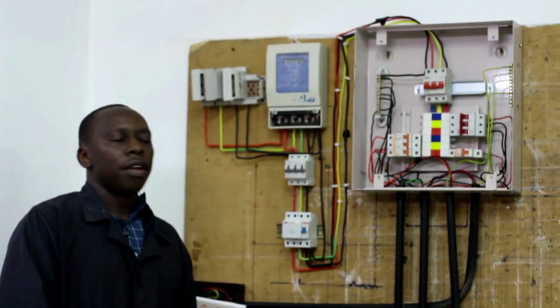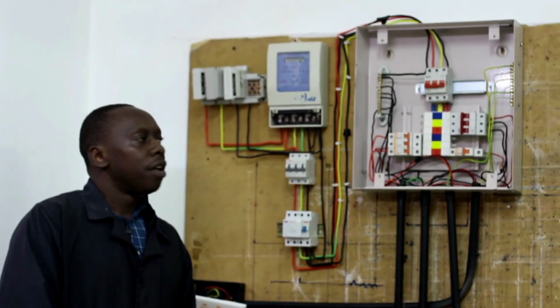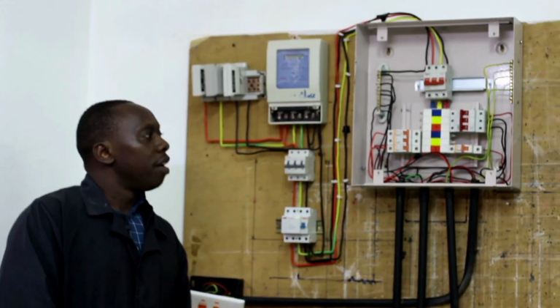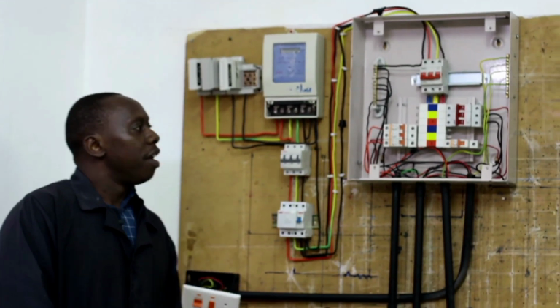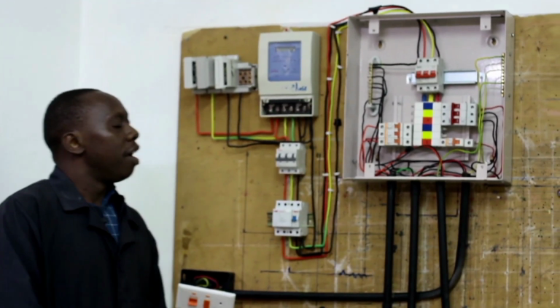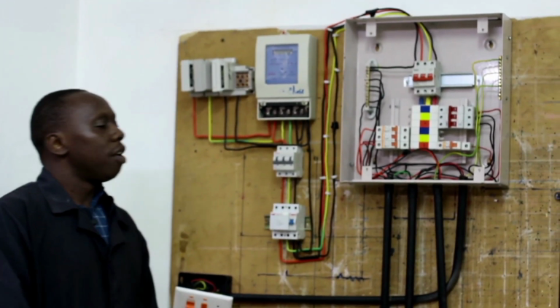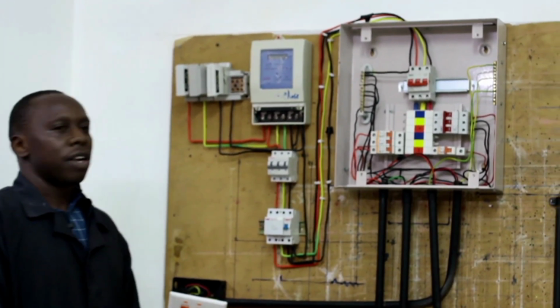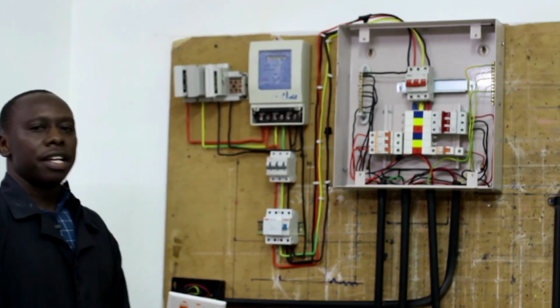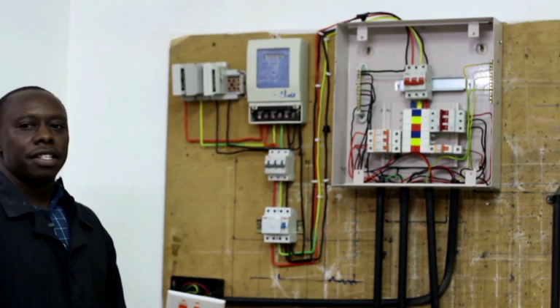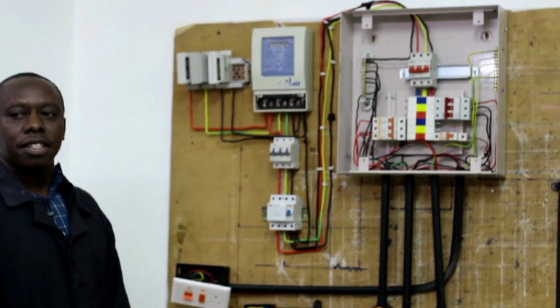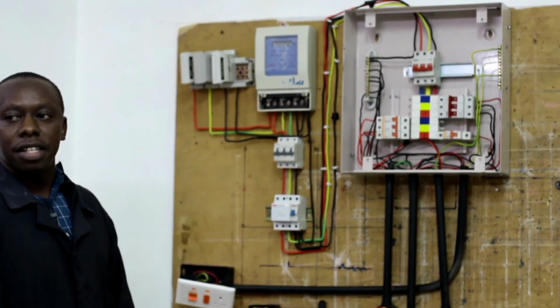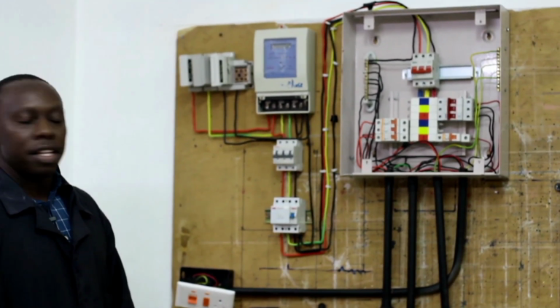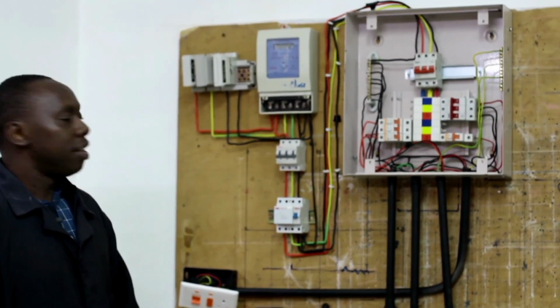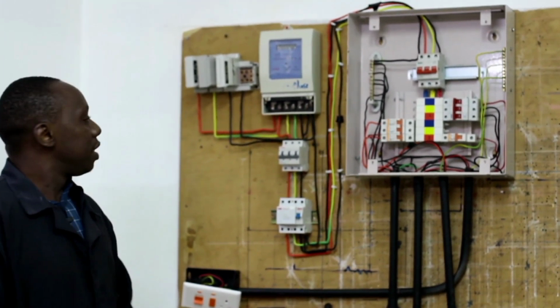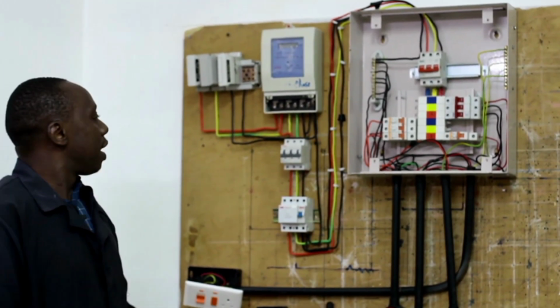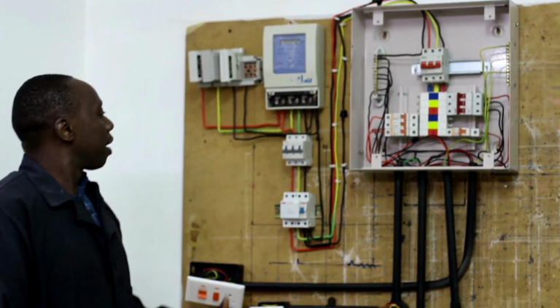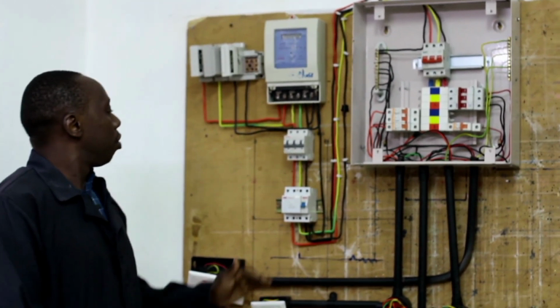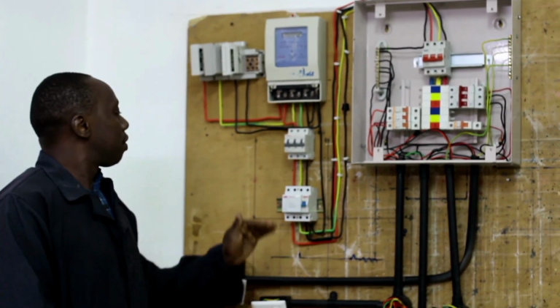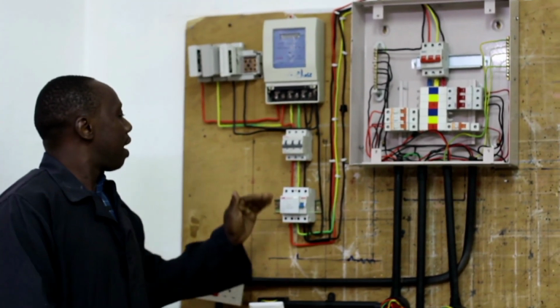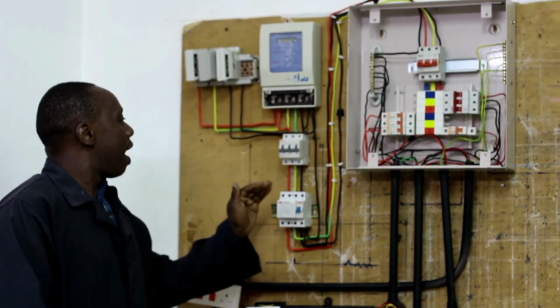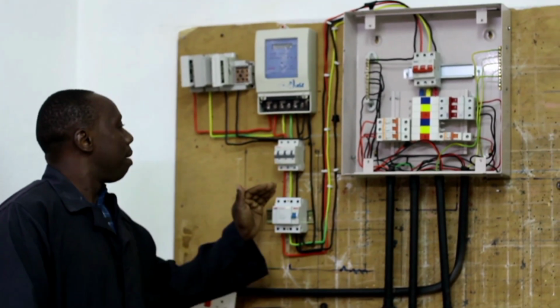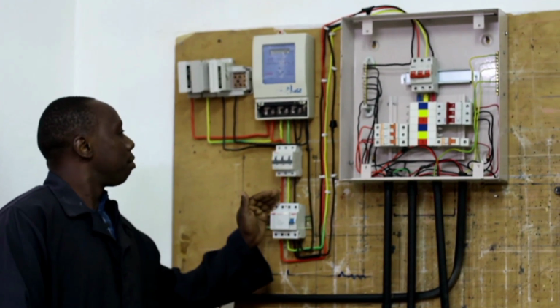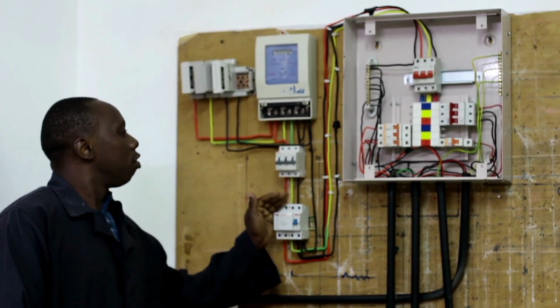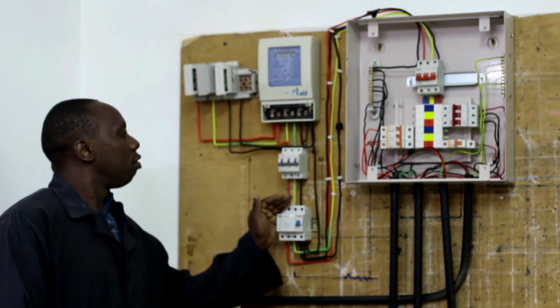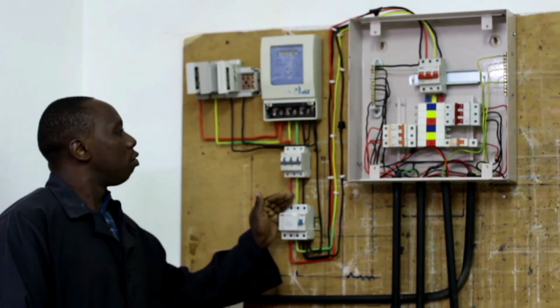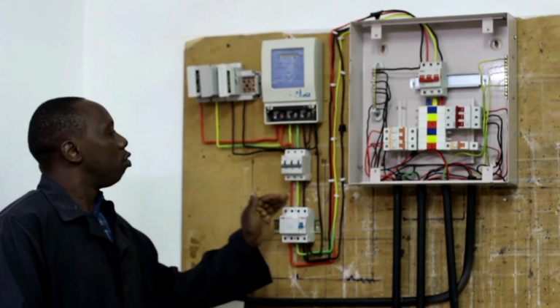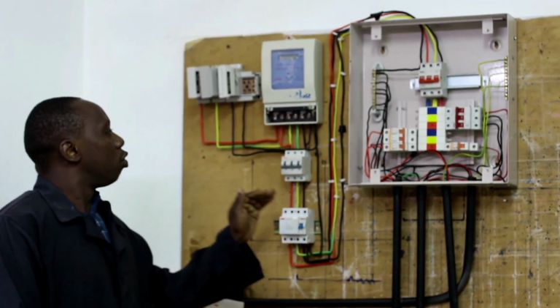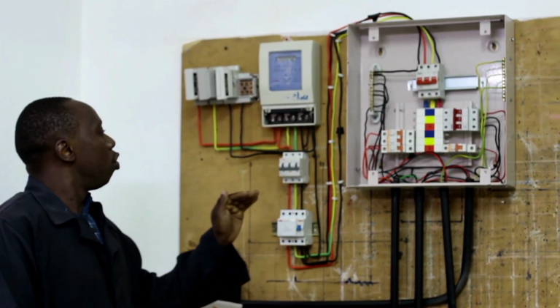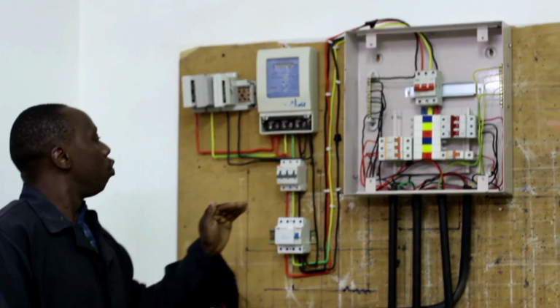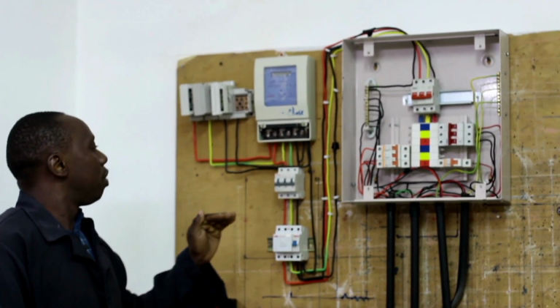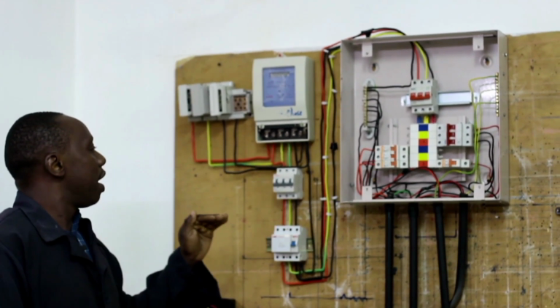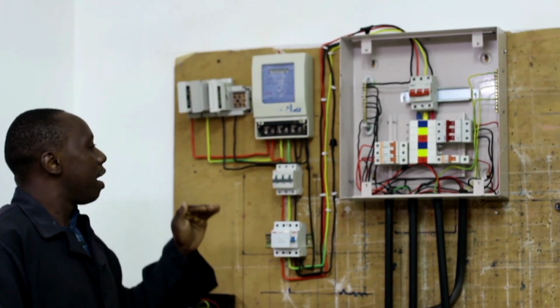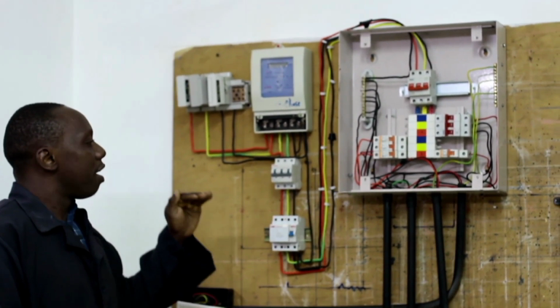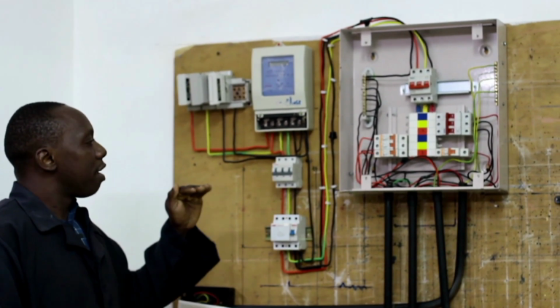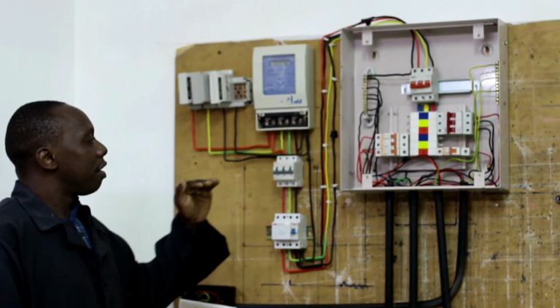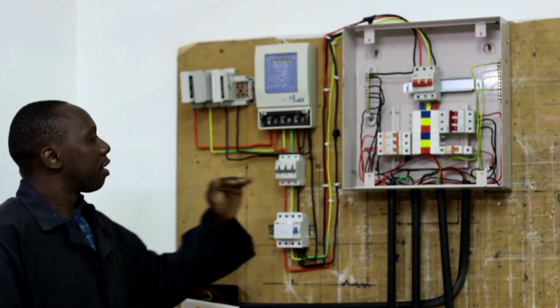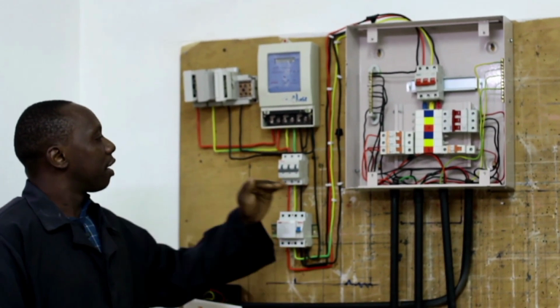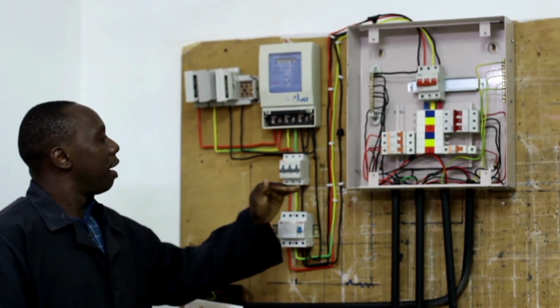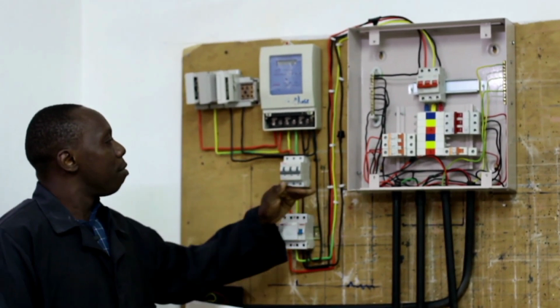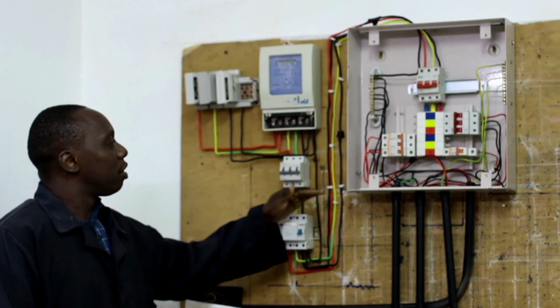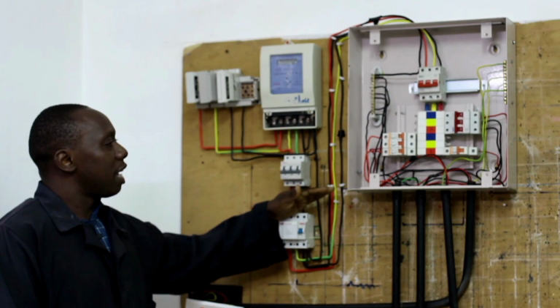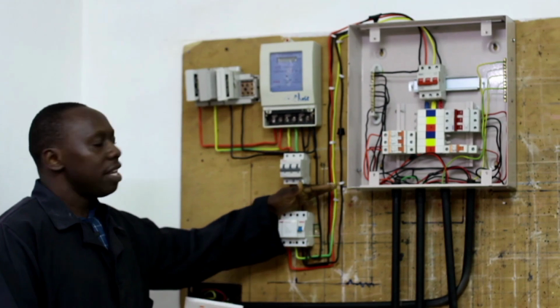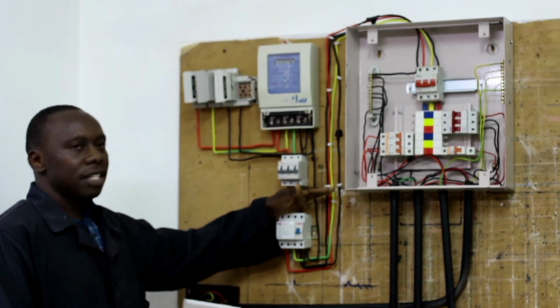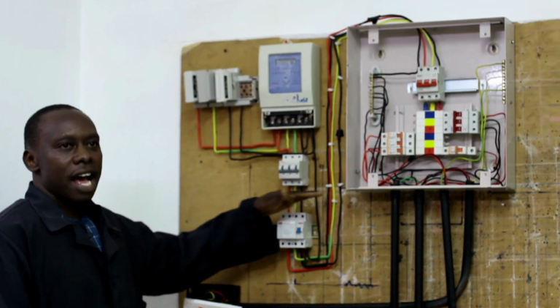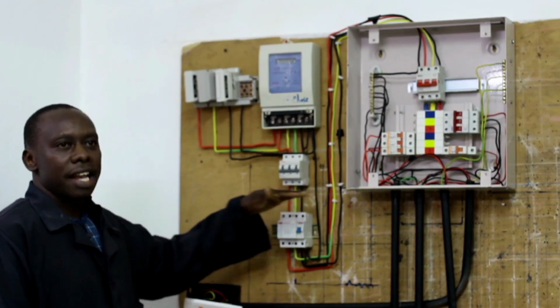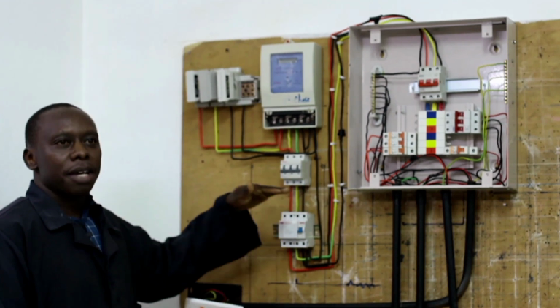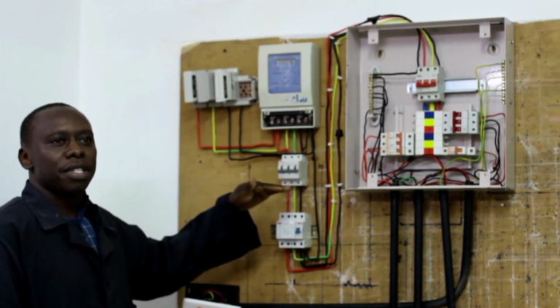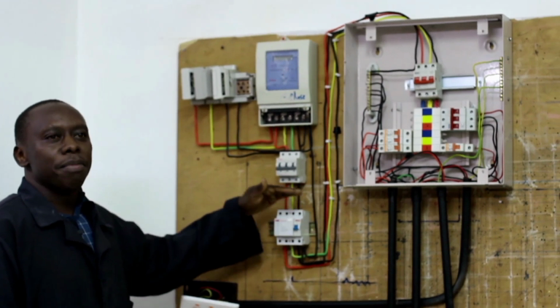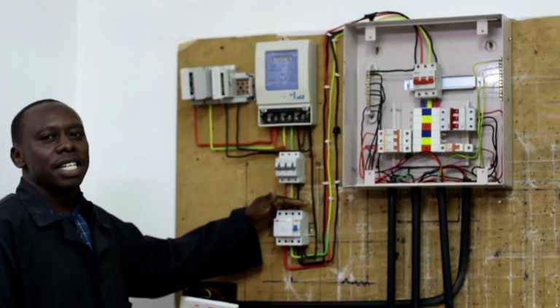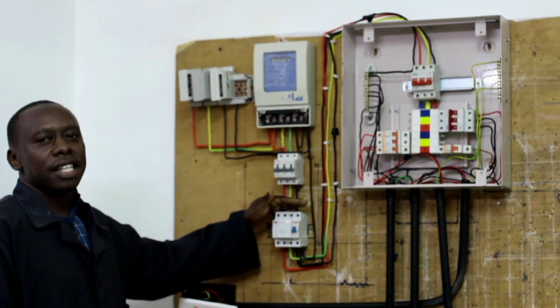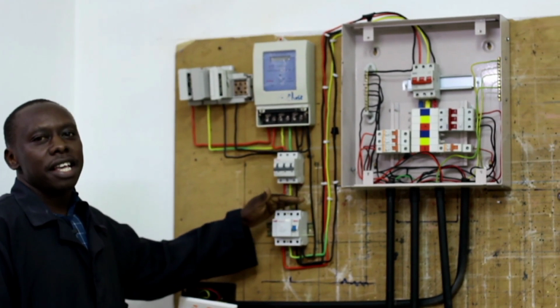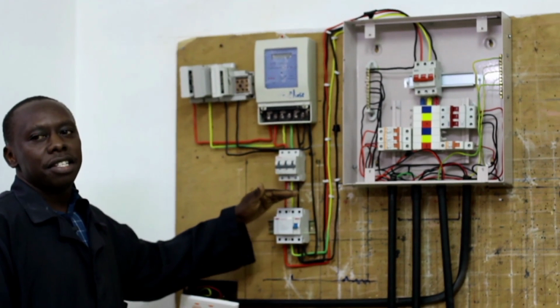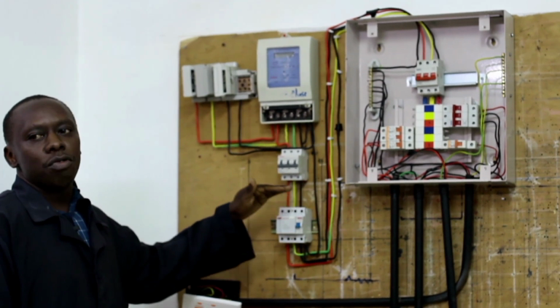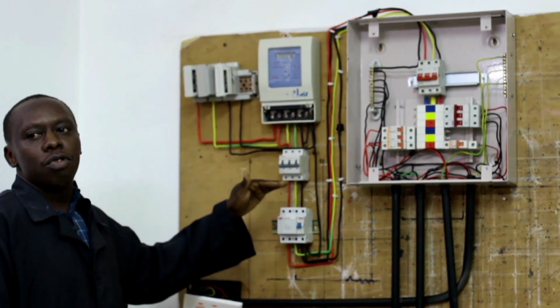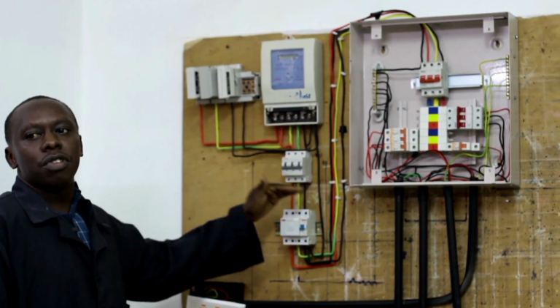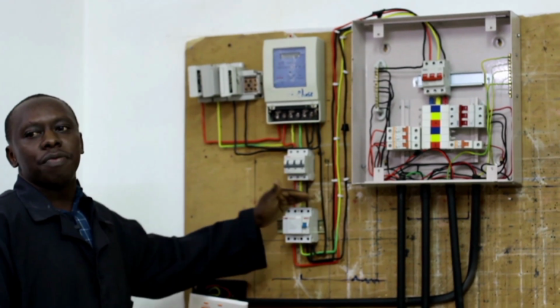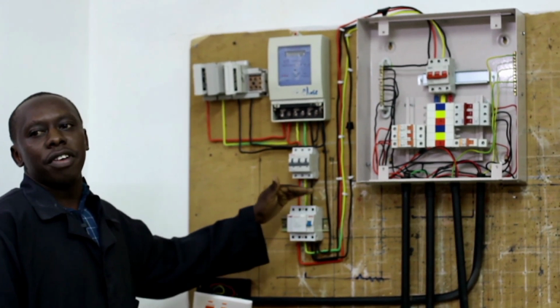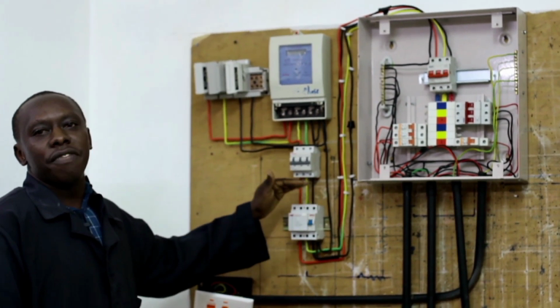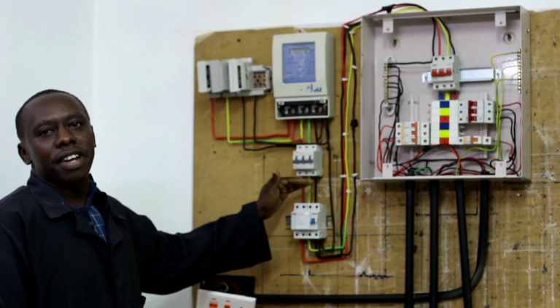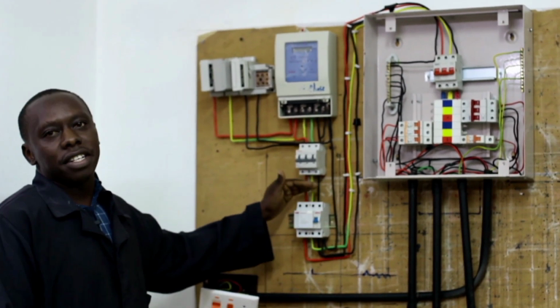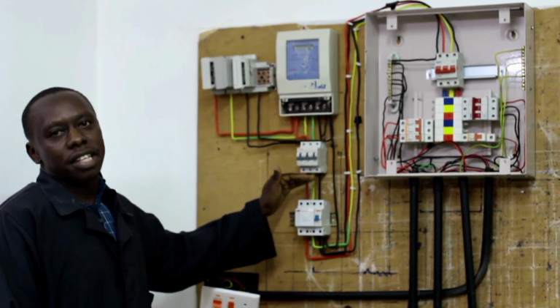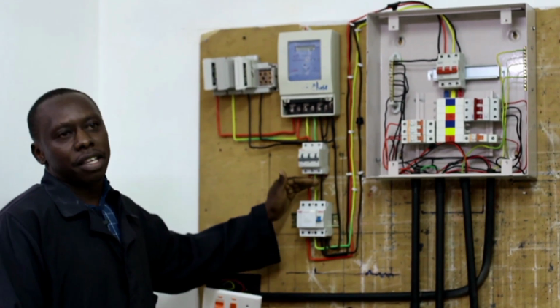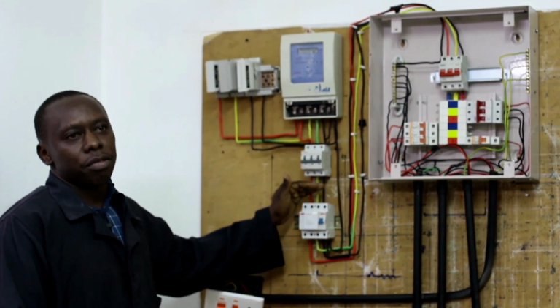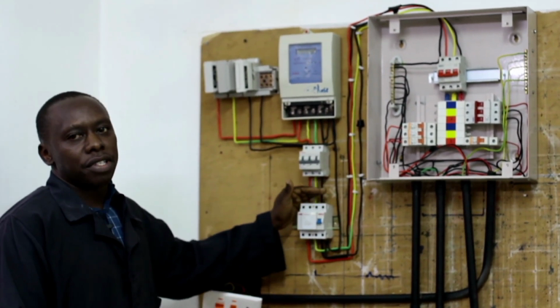Hello guys. In this circuit I'm going to show you the cable size and MCB size we use for different circuits.